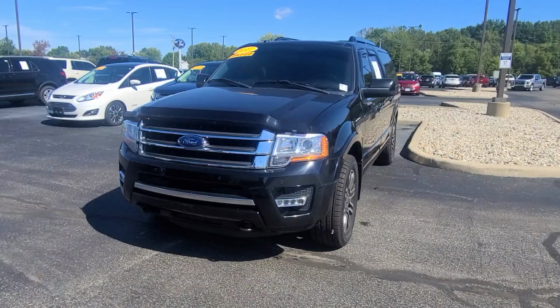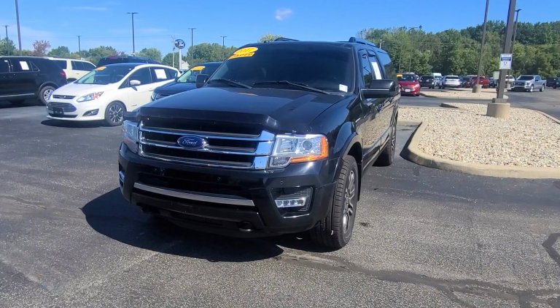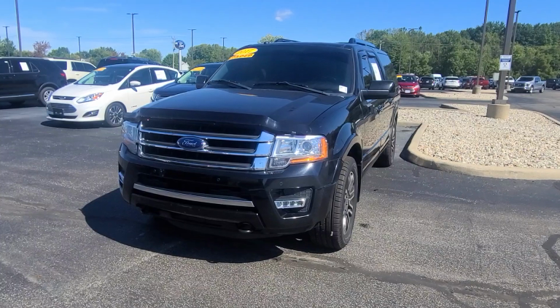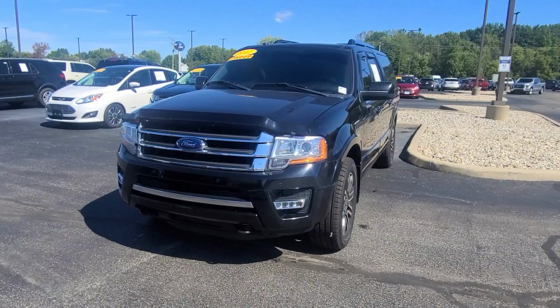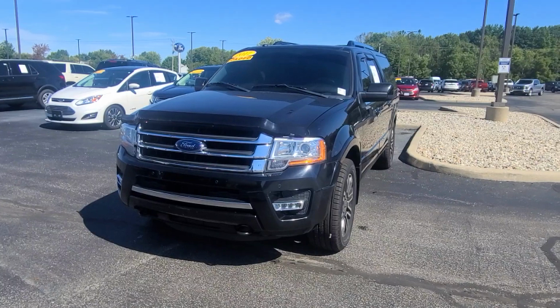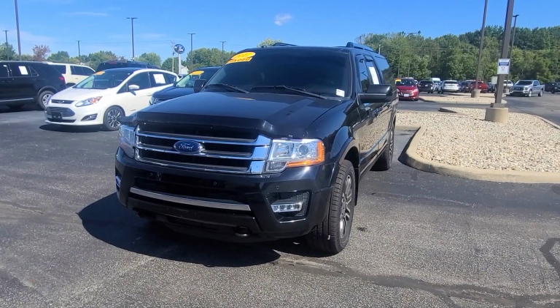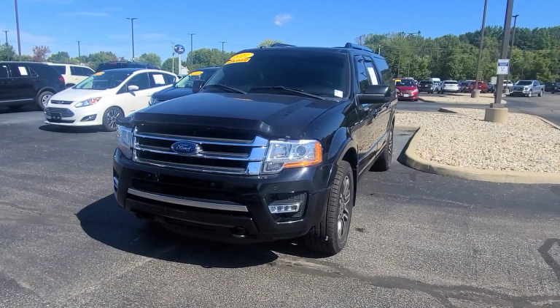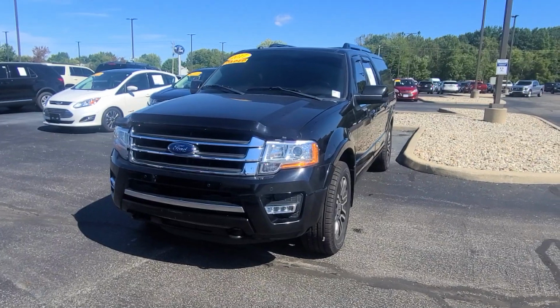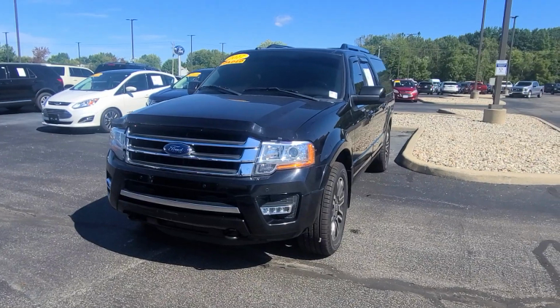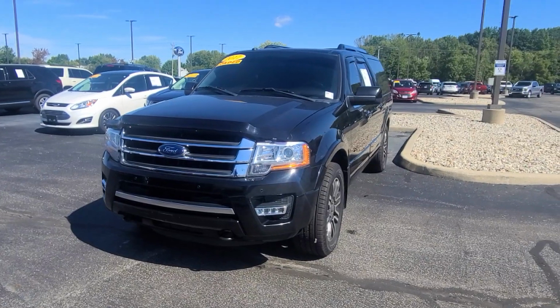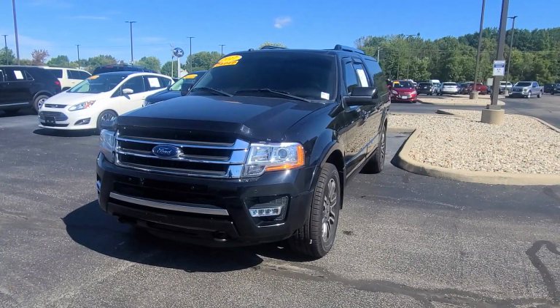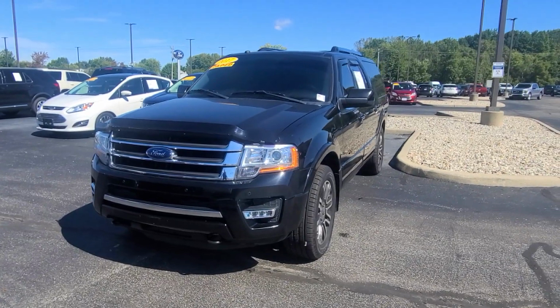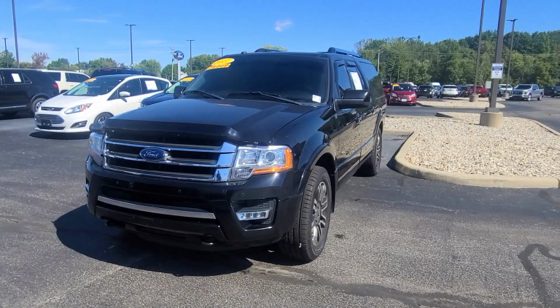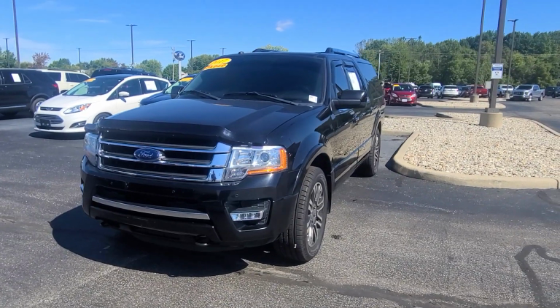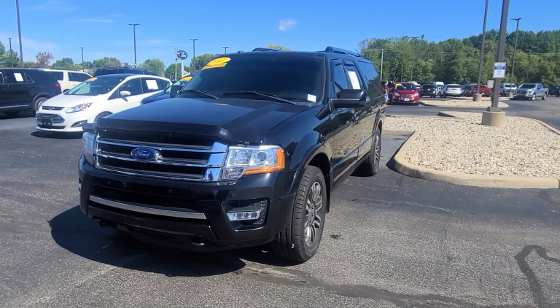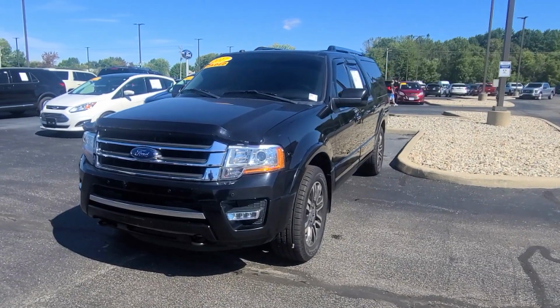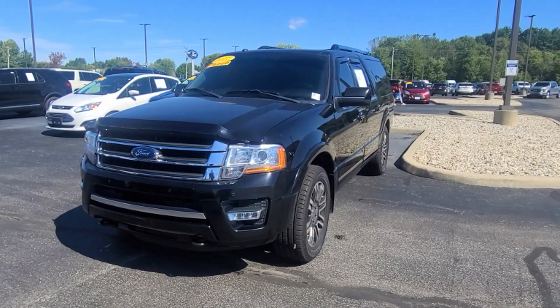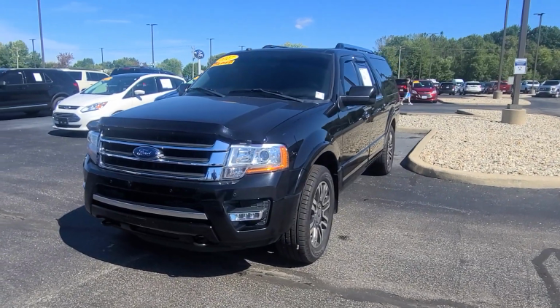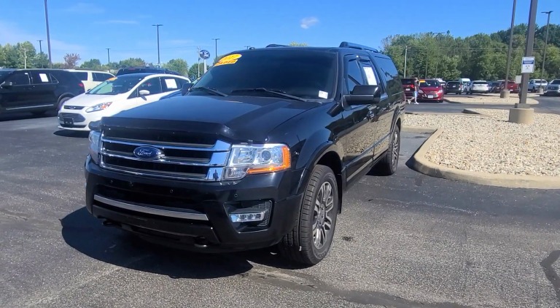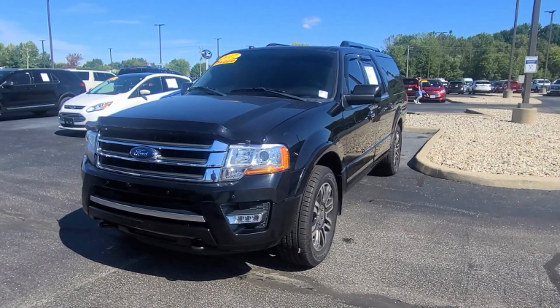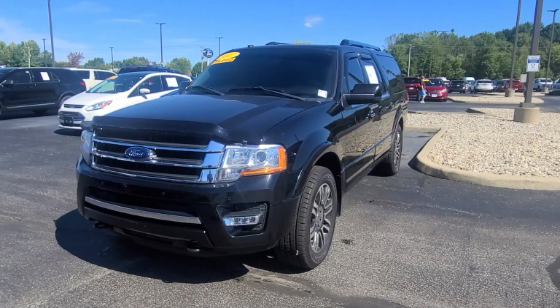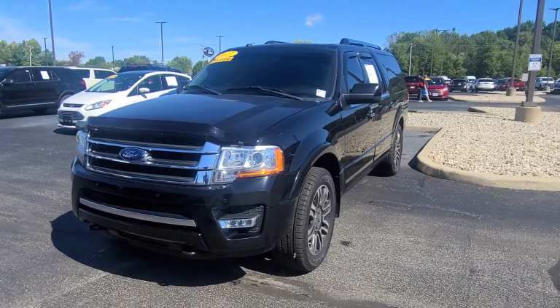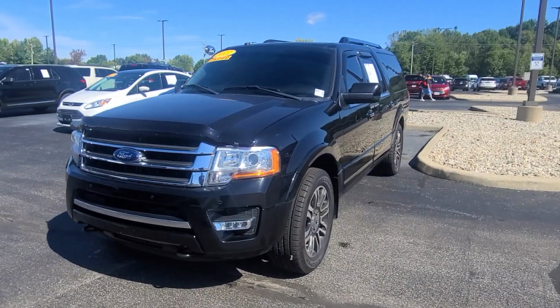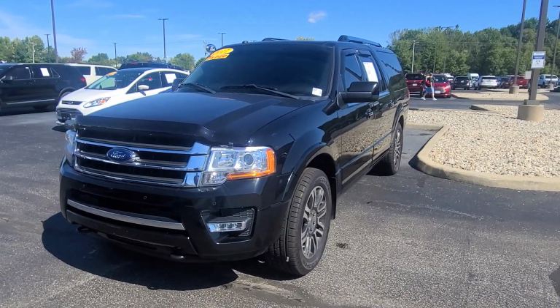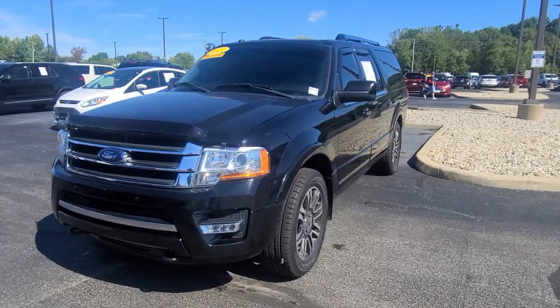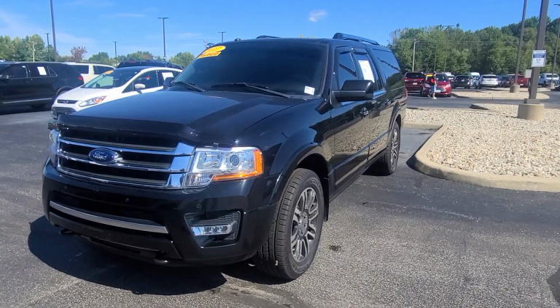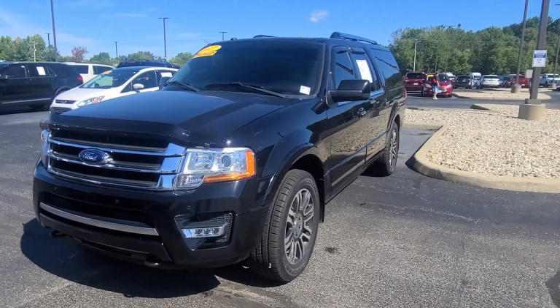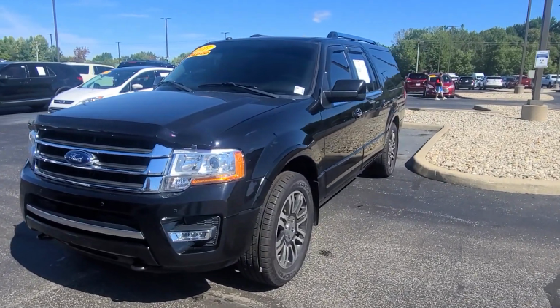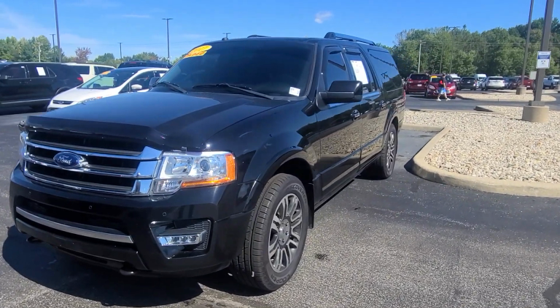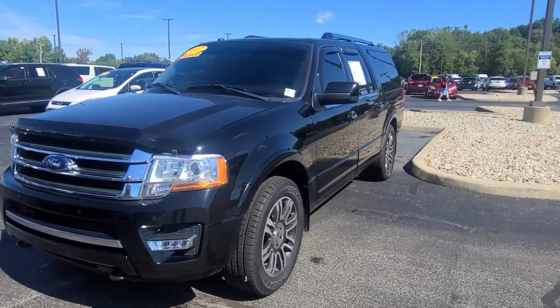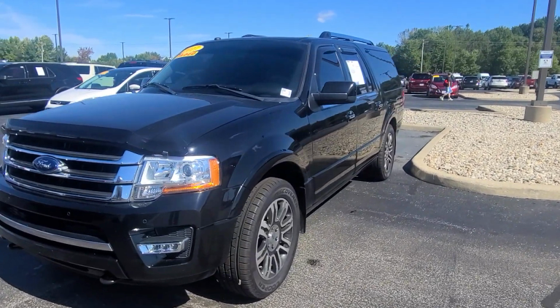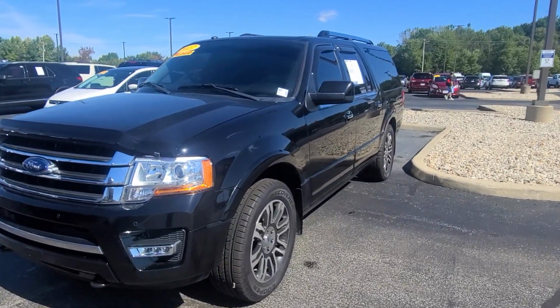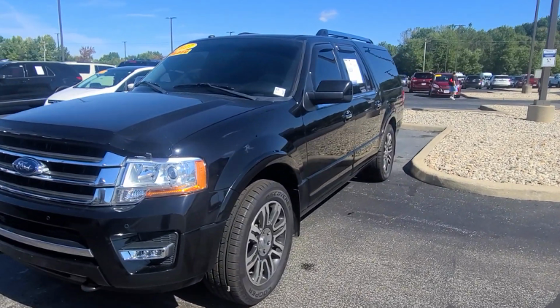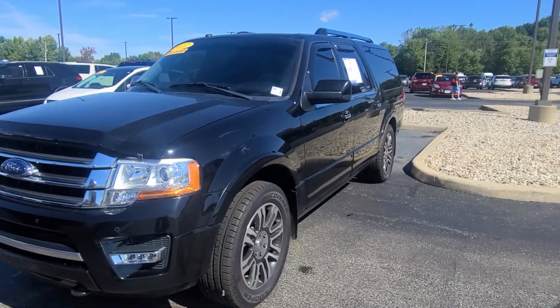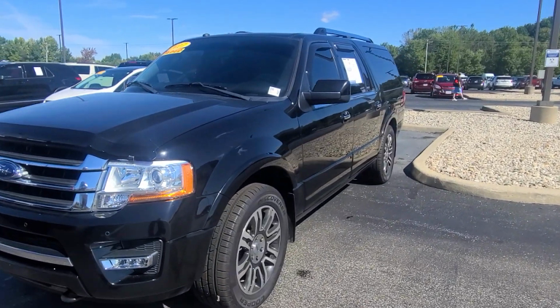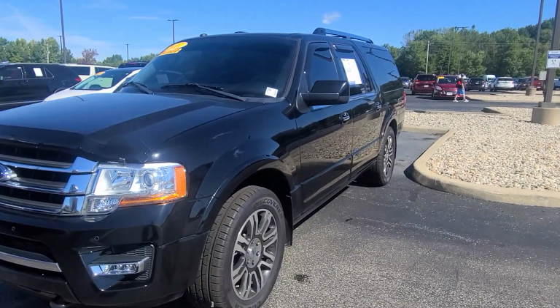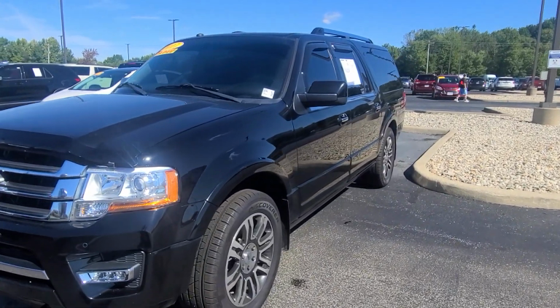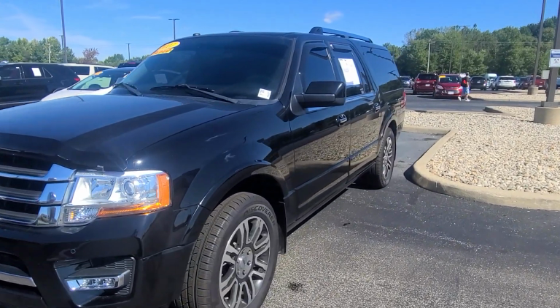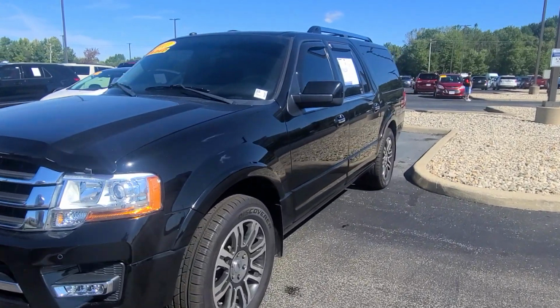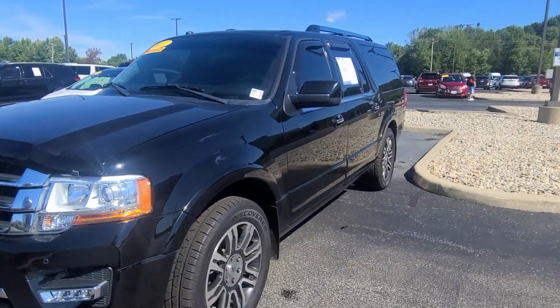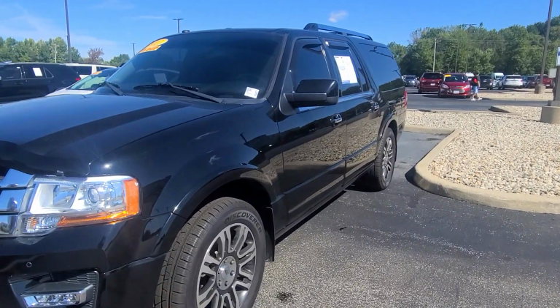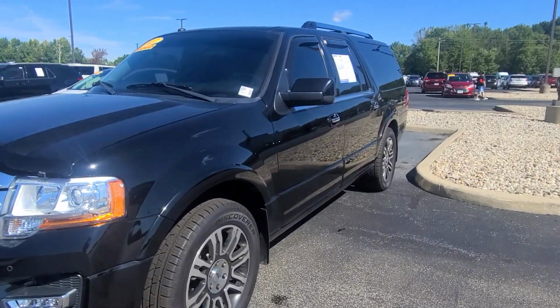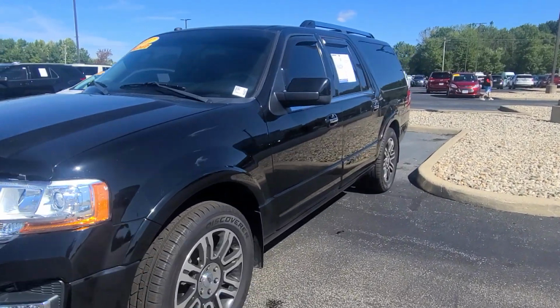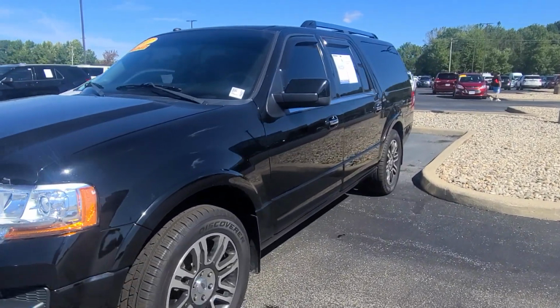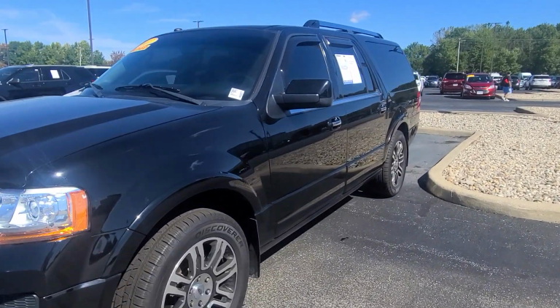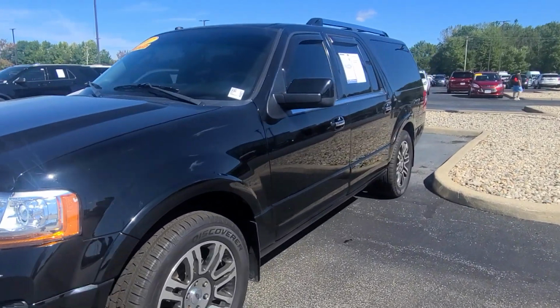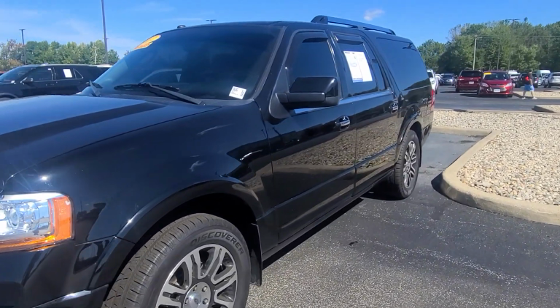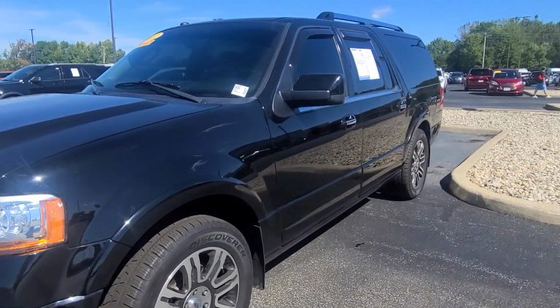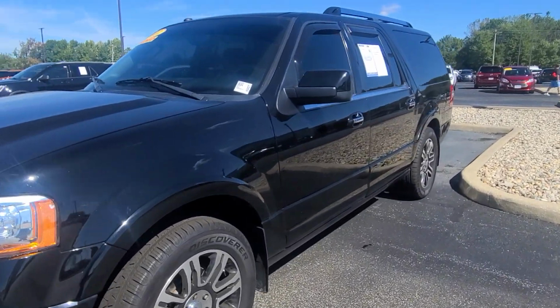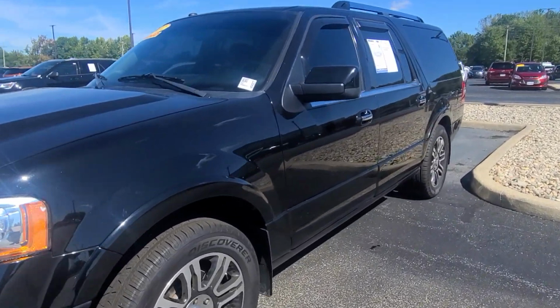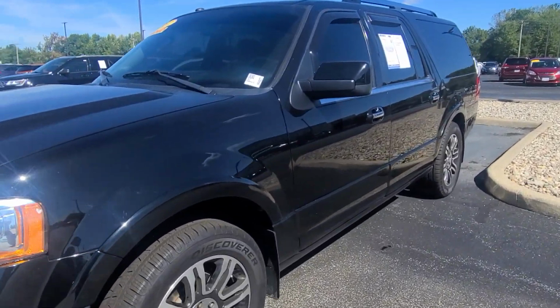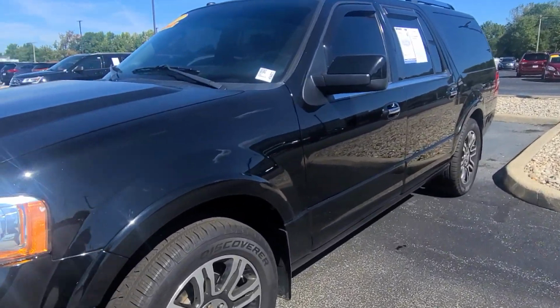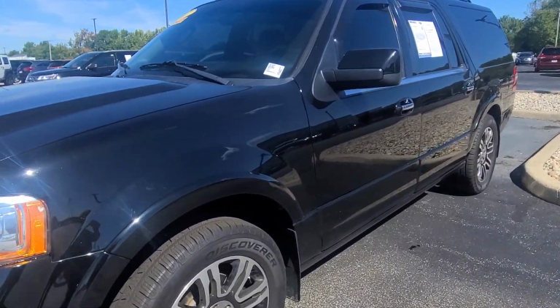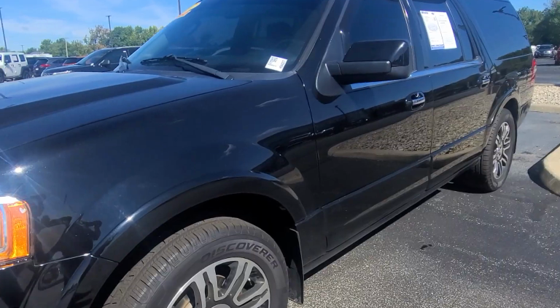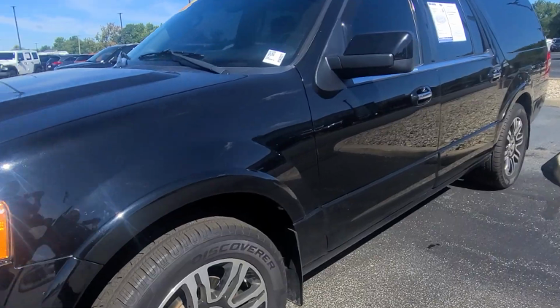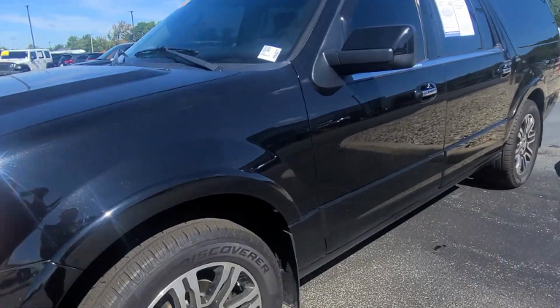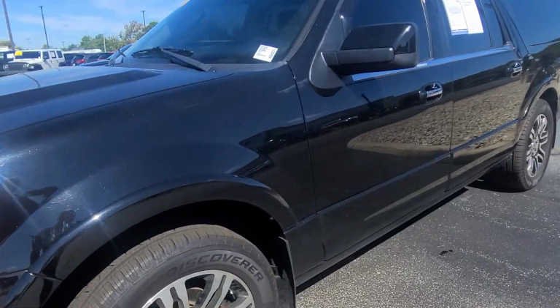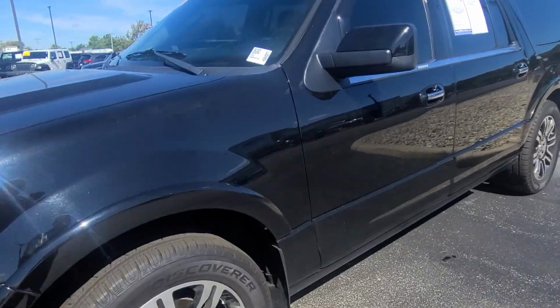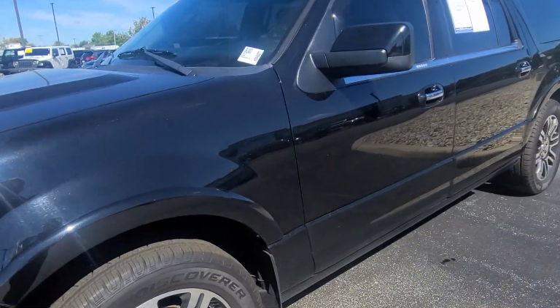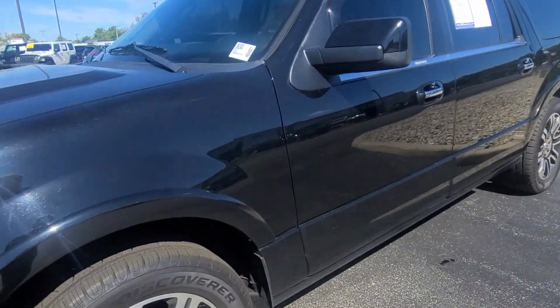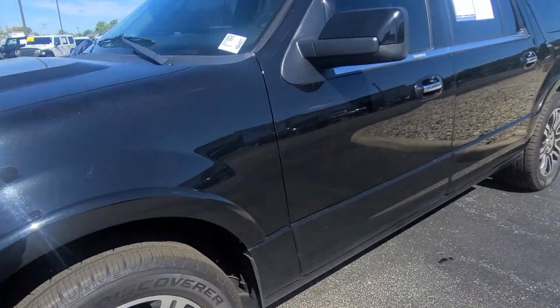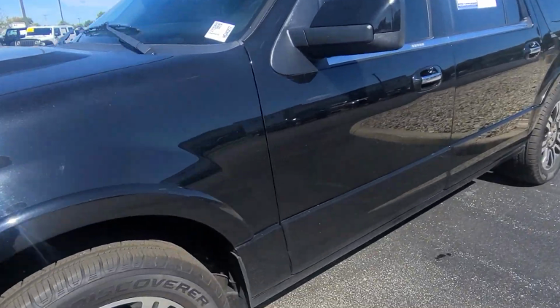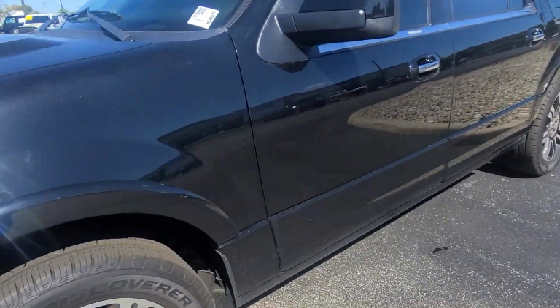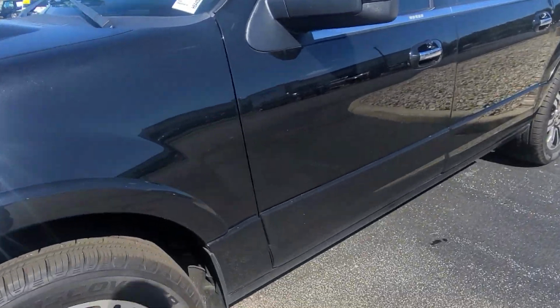Hi, I'm Steve McCauley with Bill Estes Ford. I want to do a quick walk around video on this Expedition.